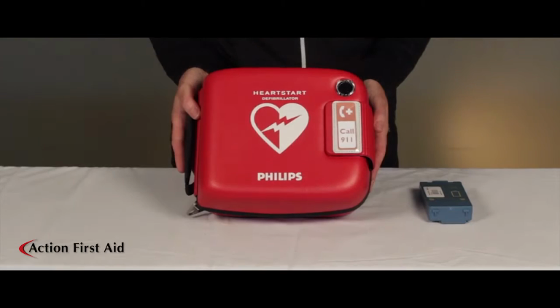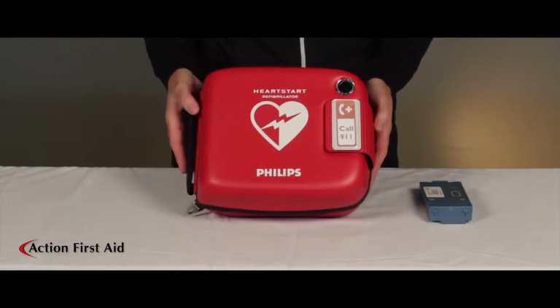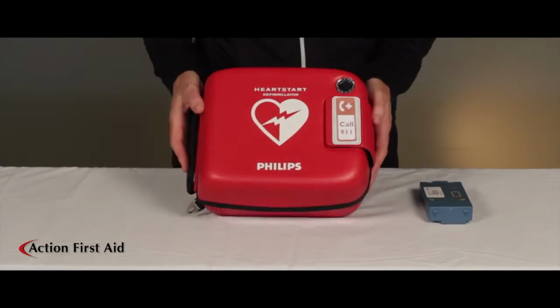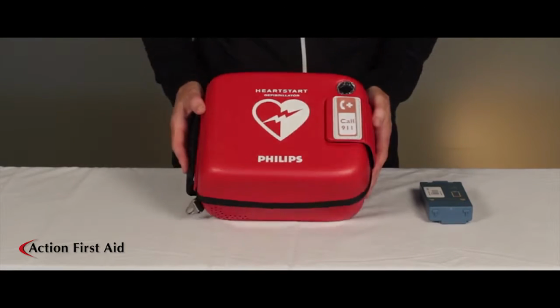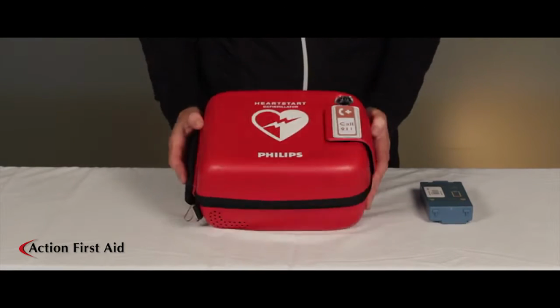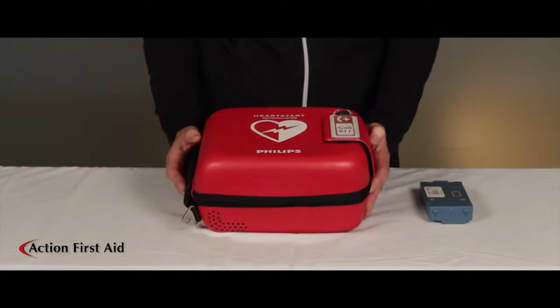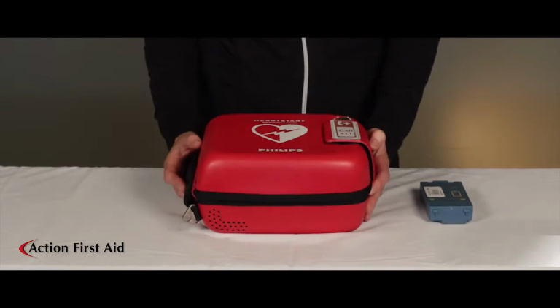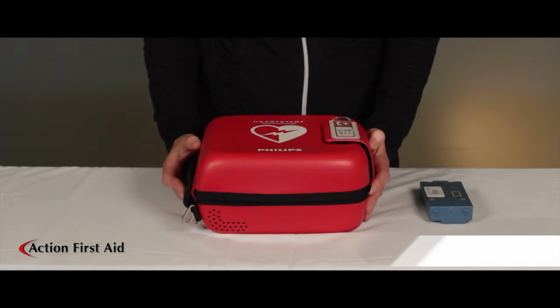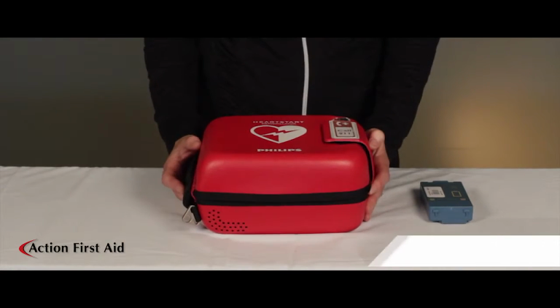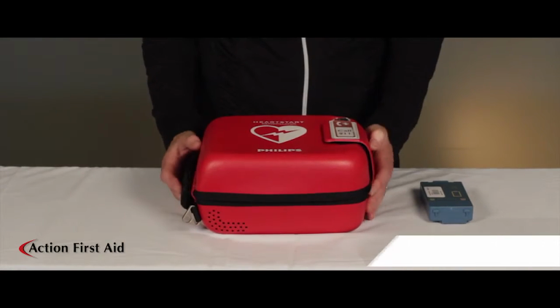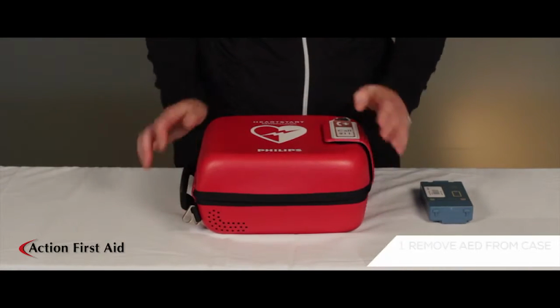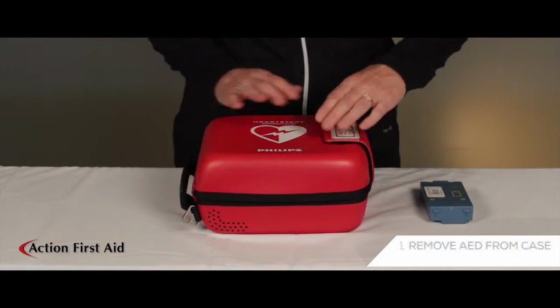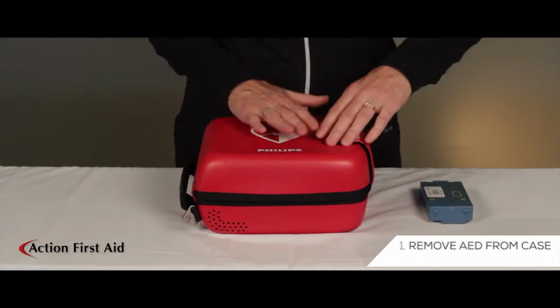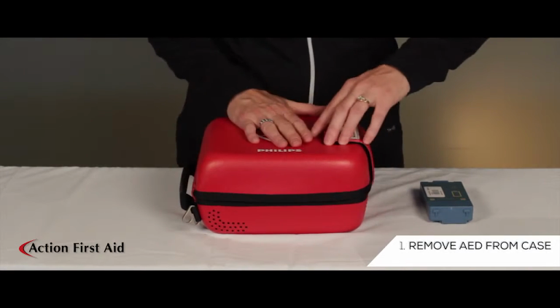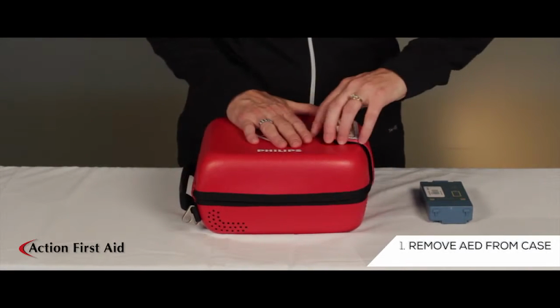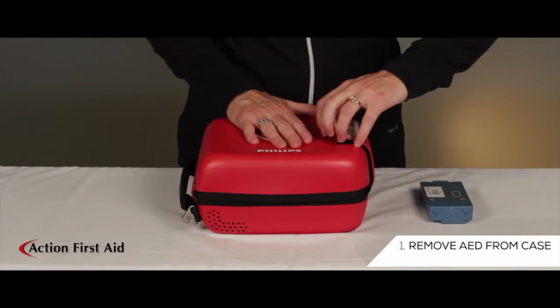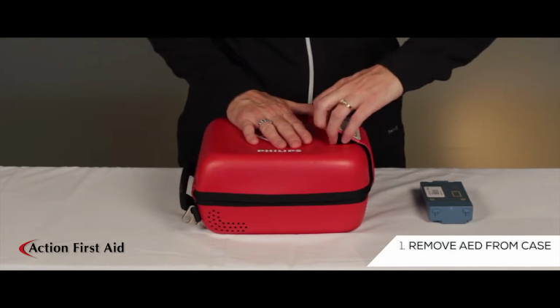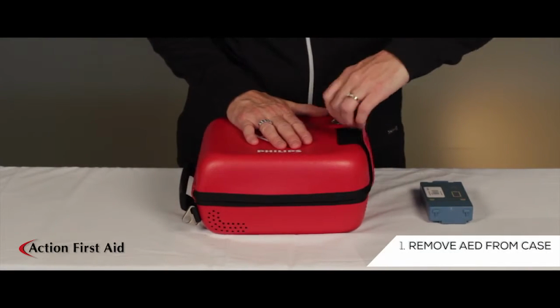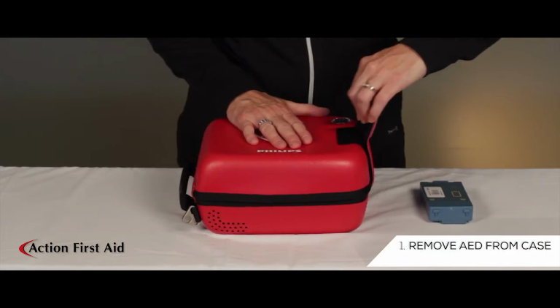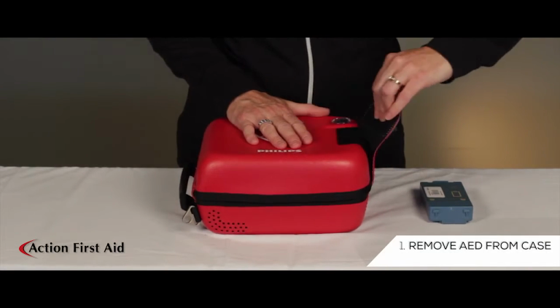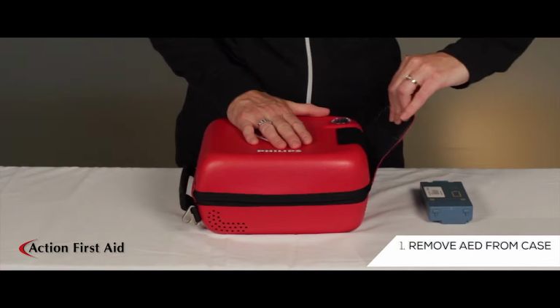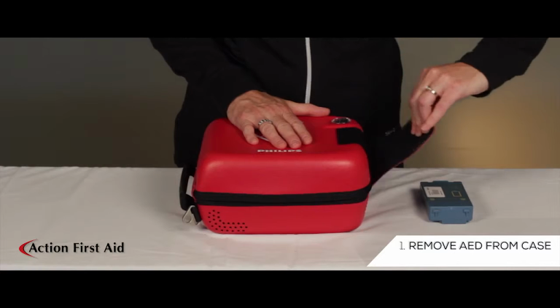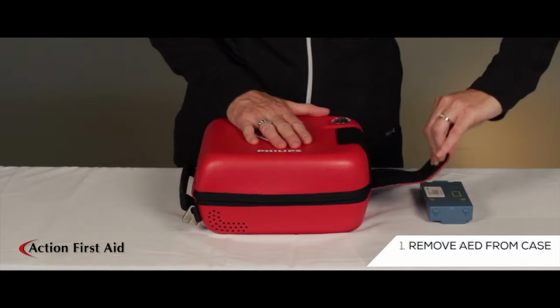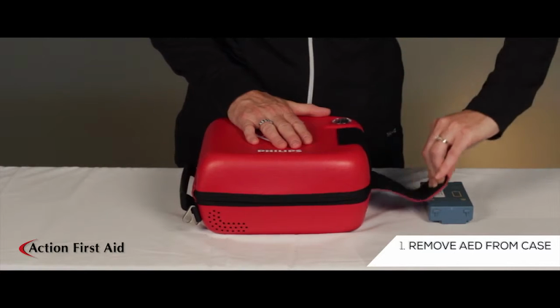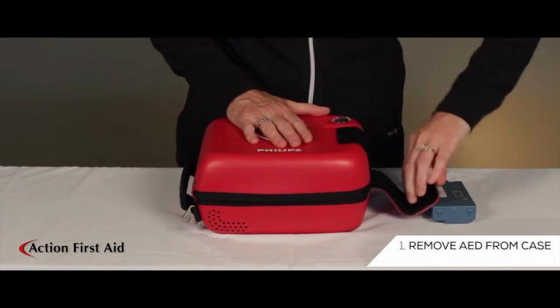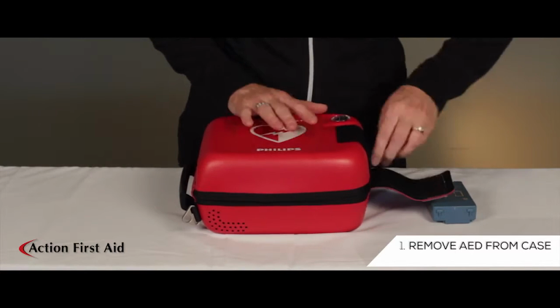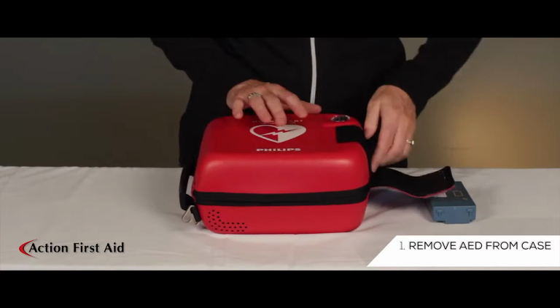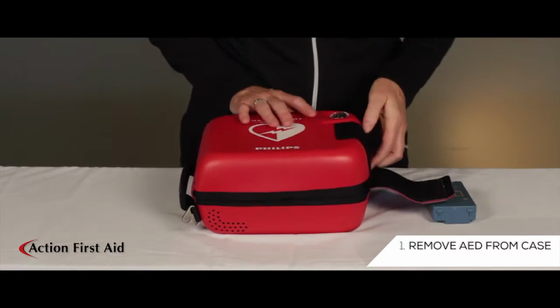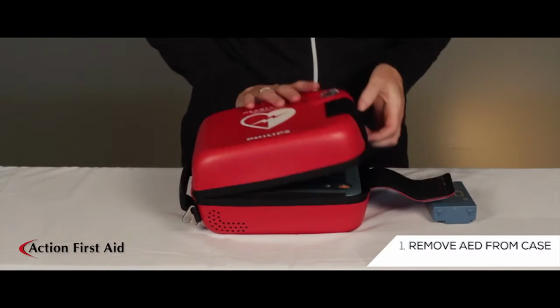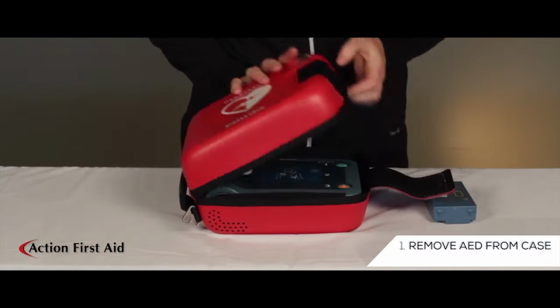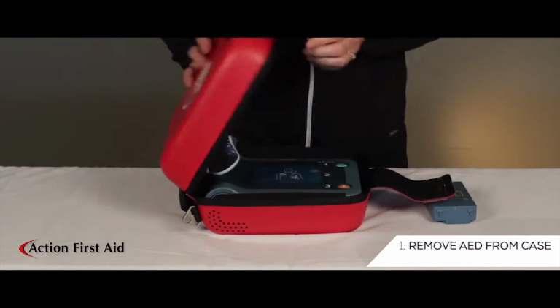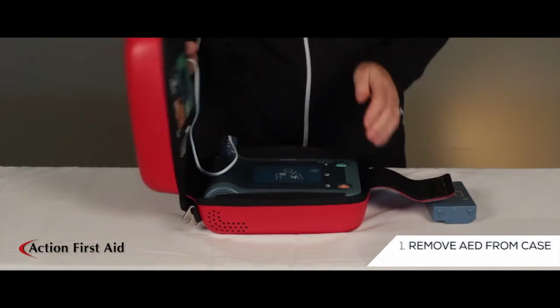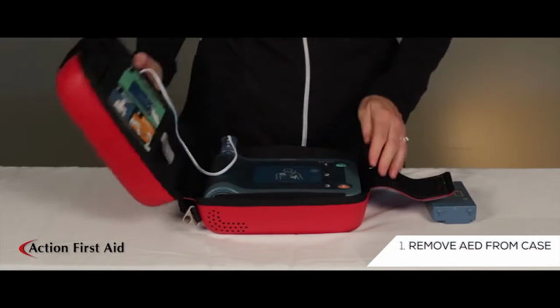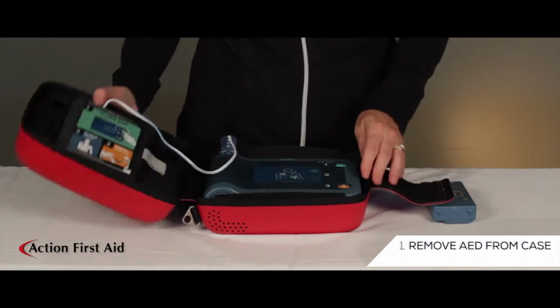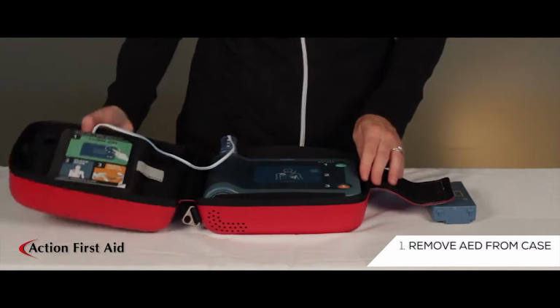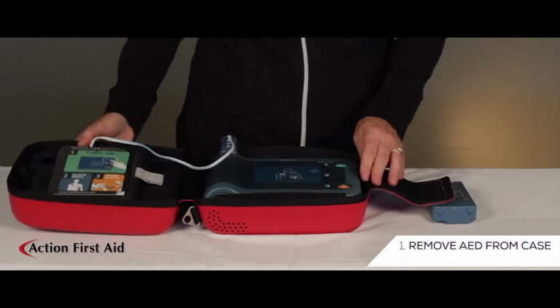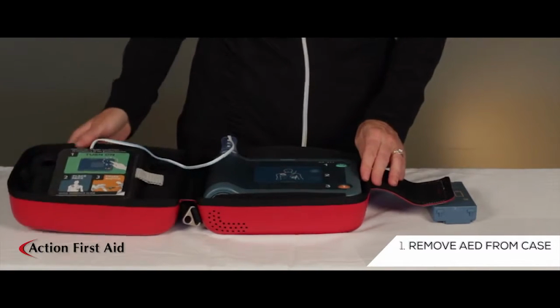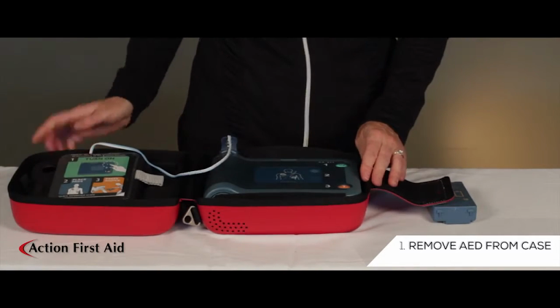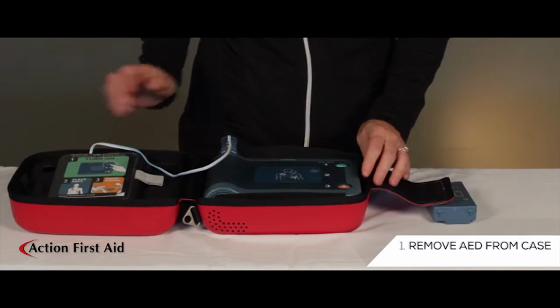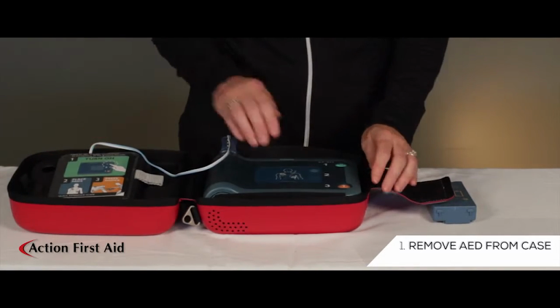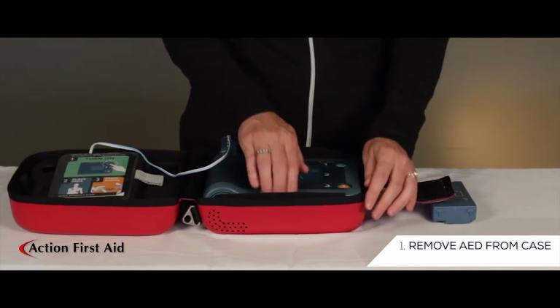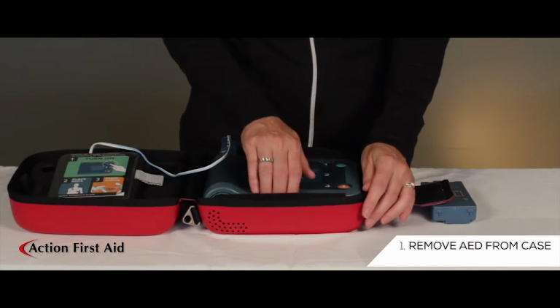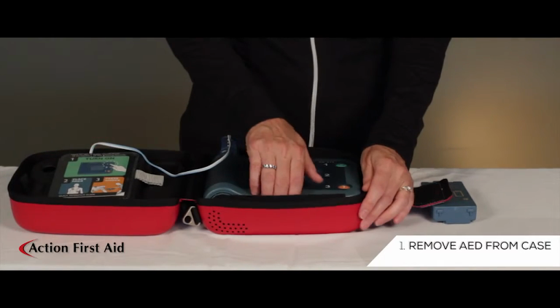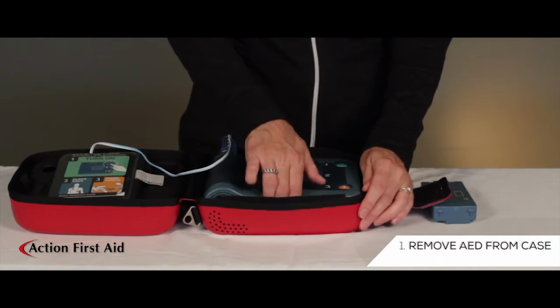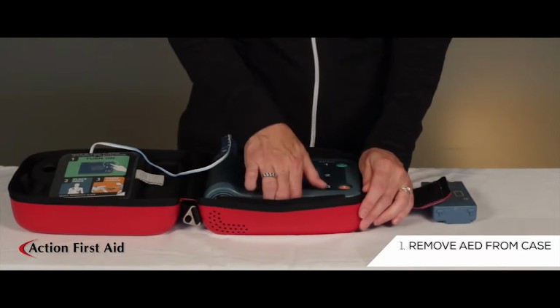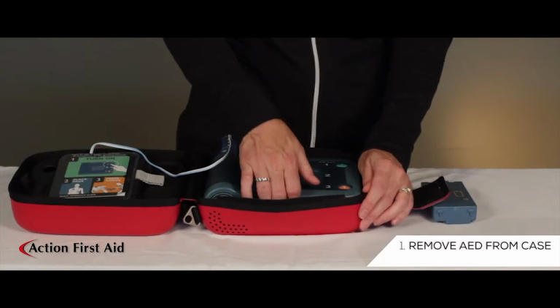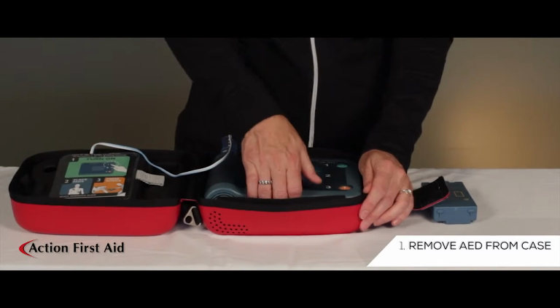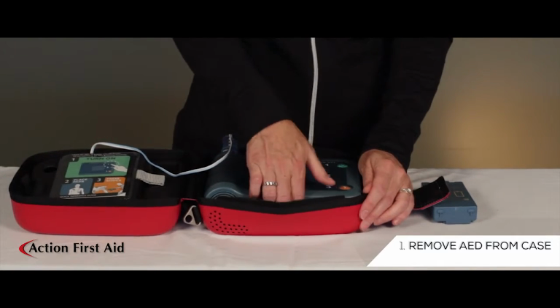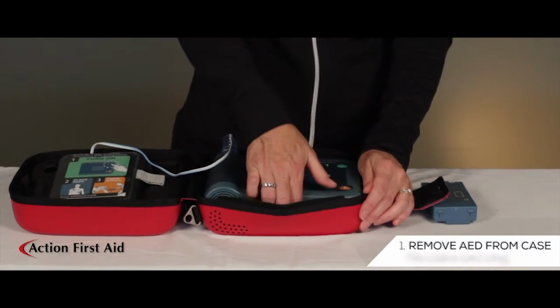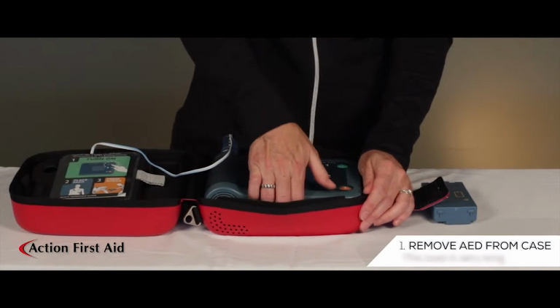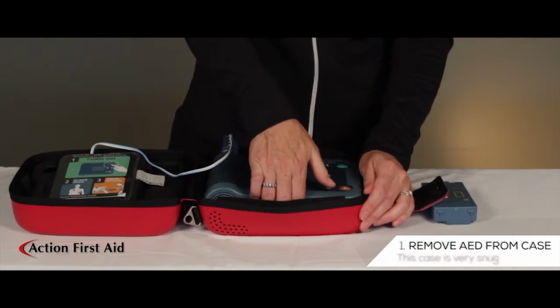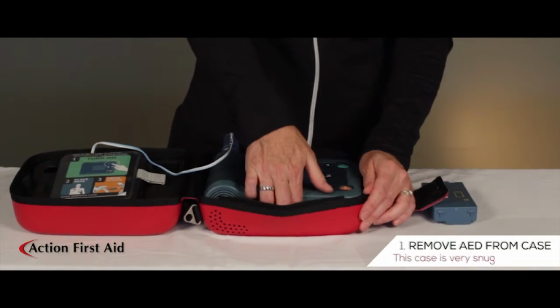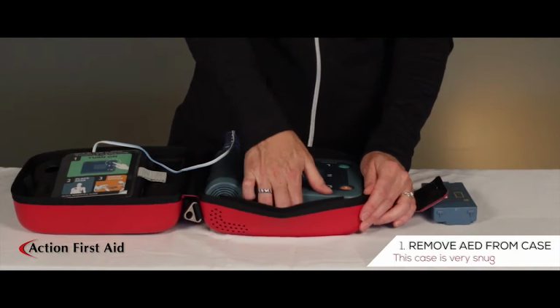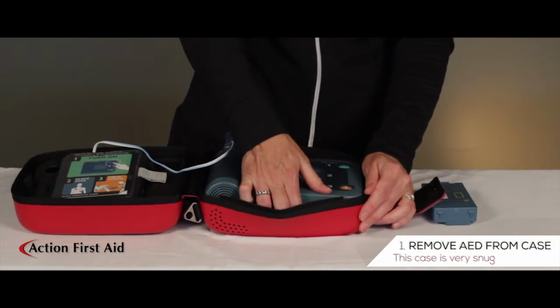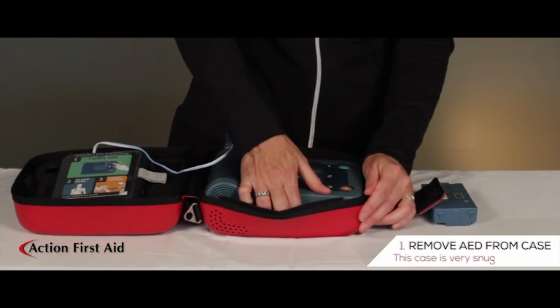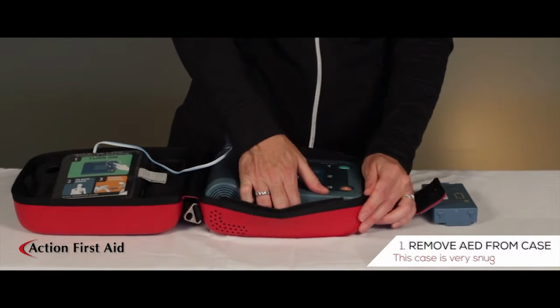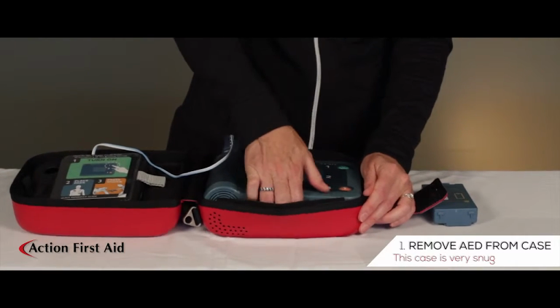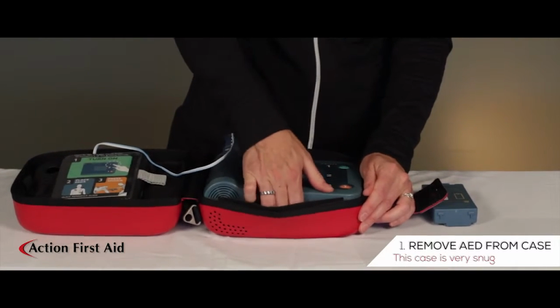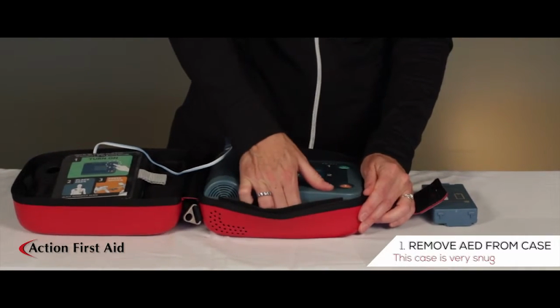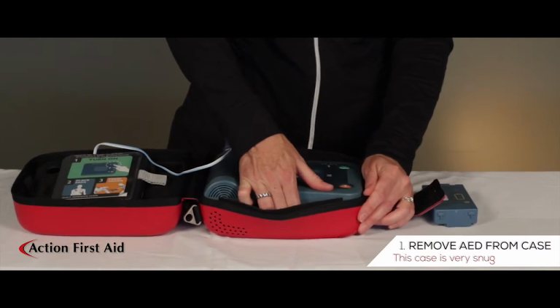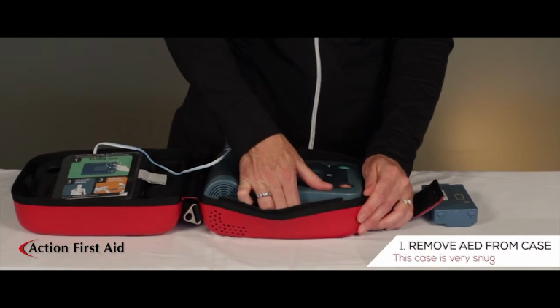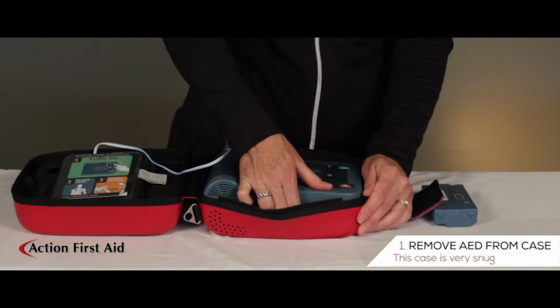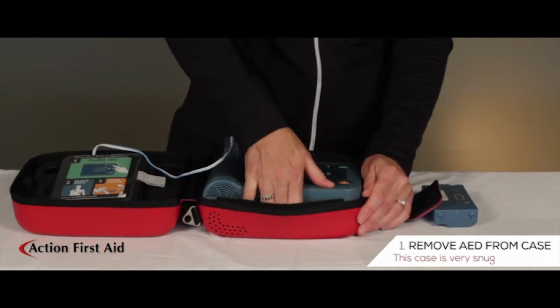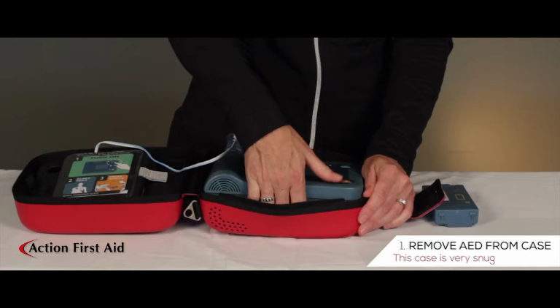Remove the machine from its carrying case. Be advised this case is very snug.